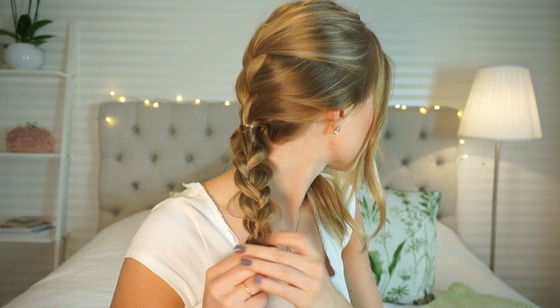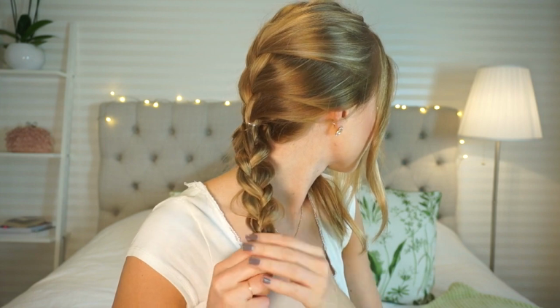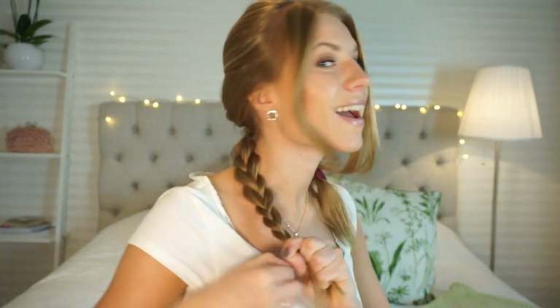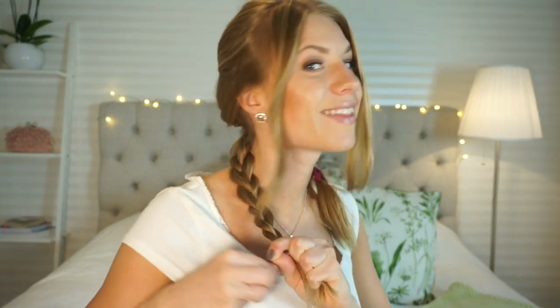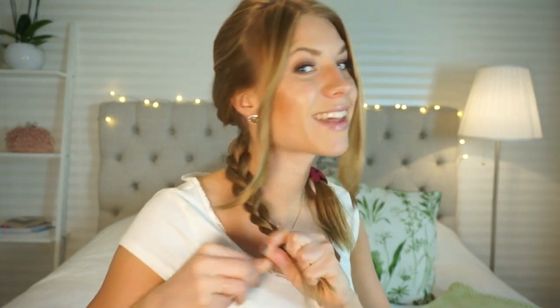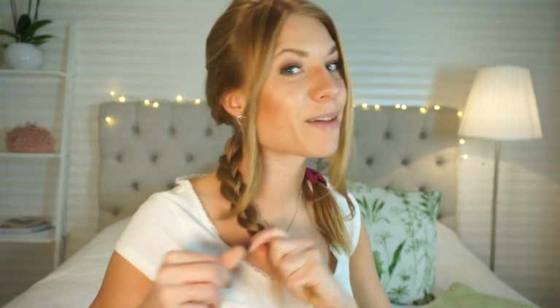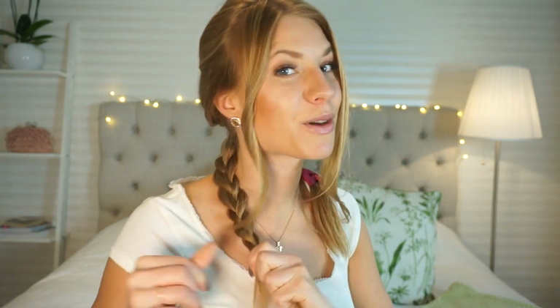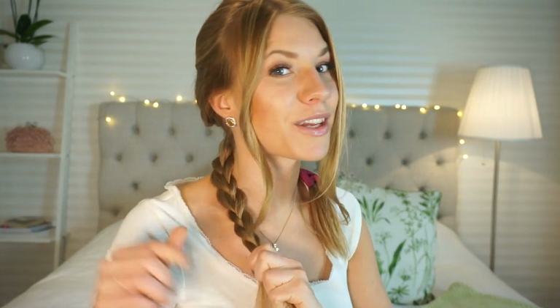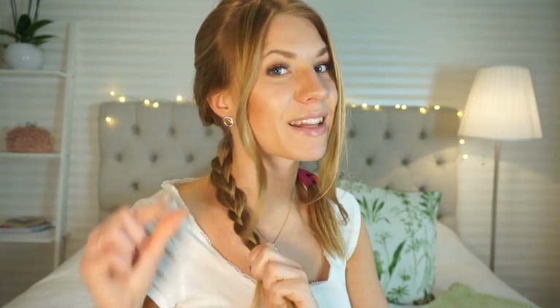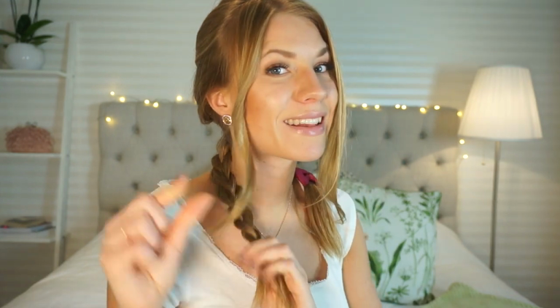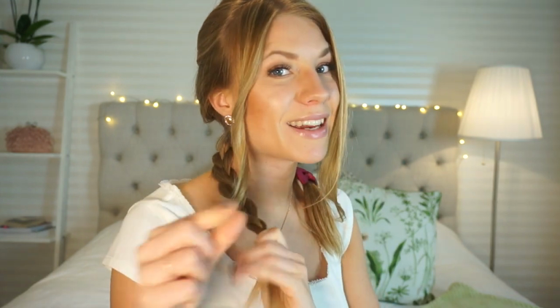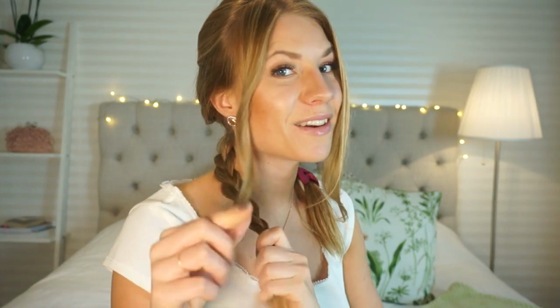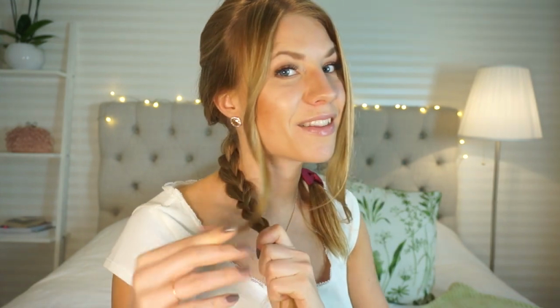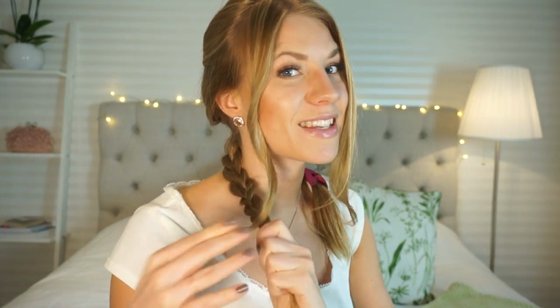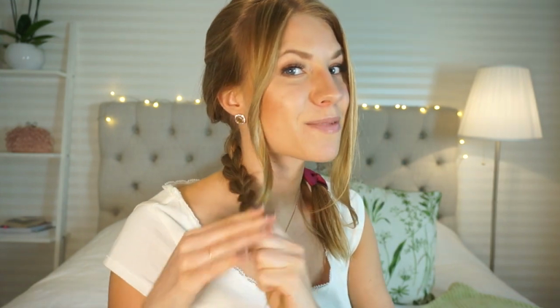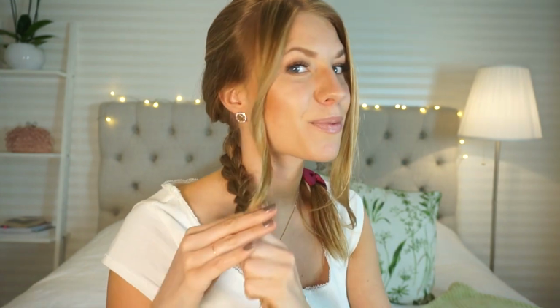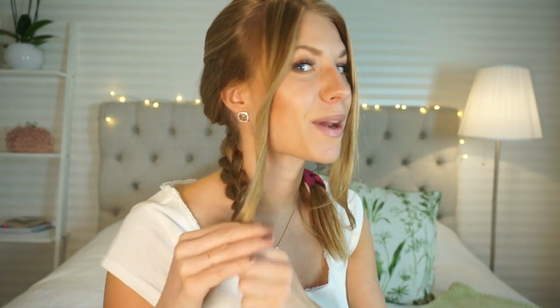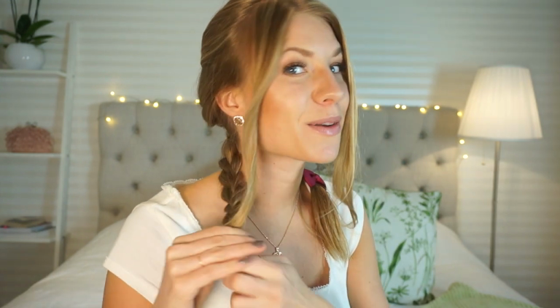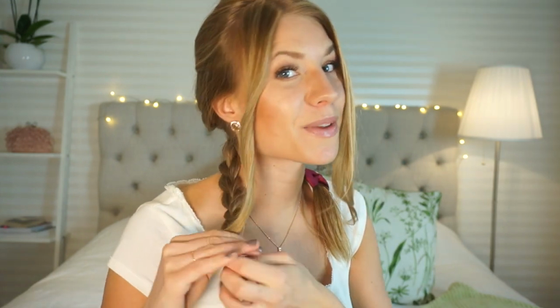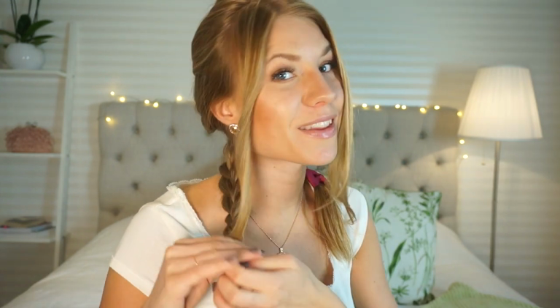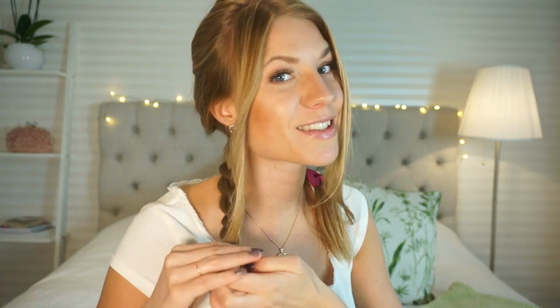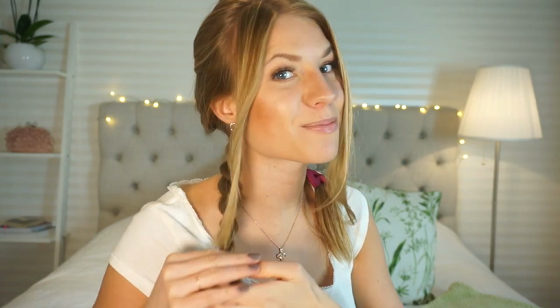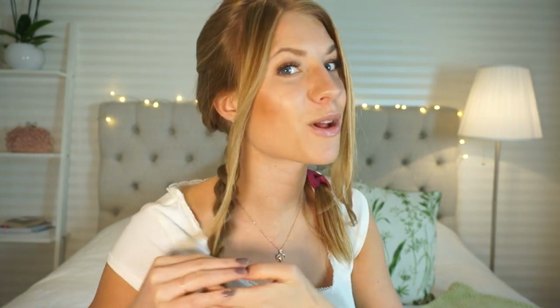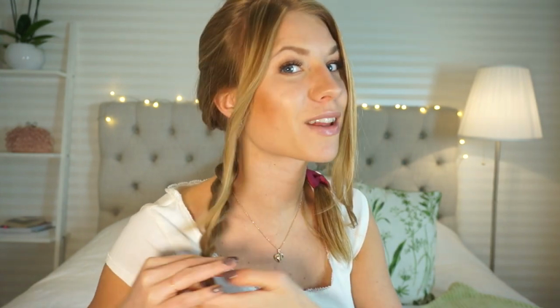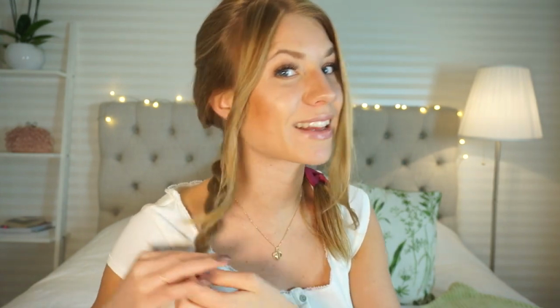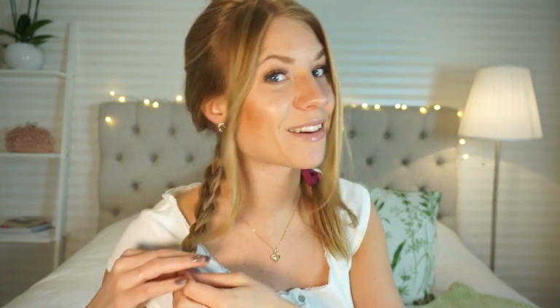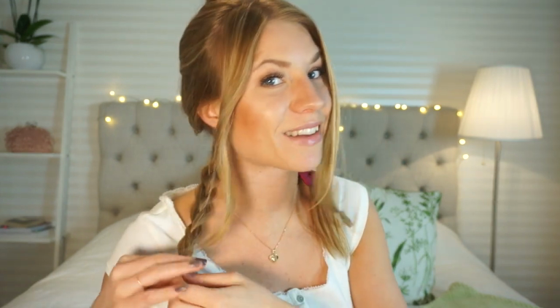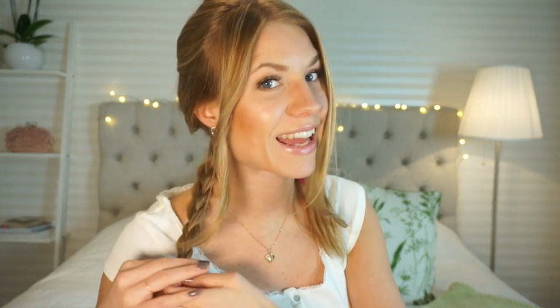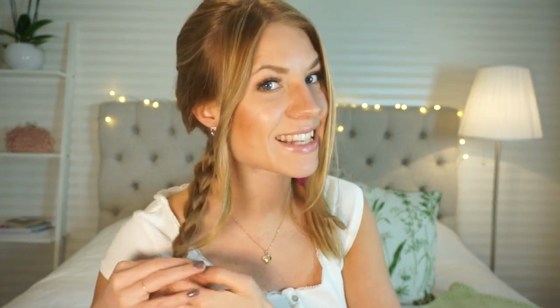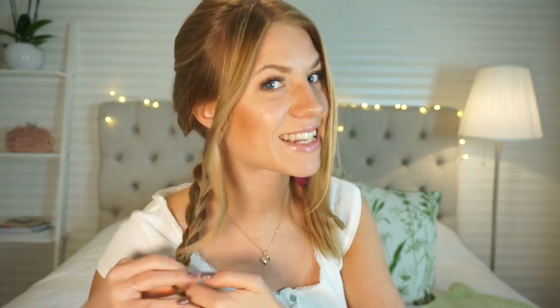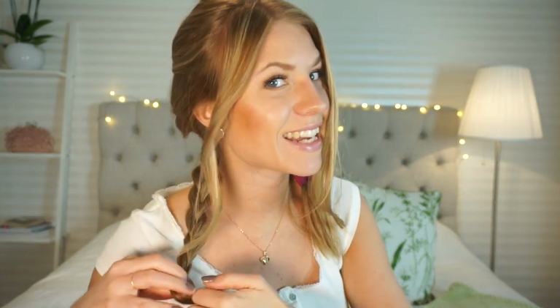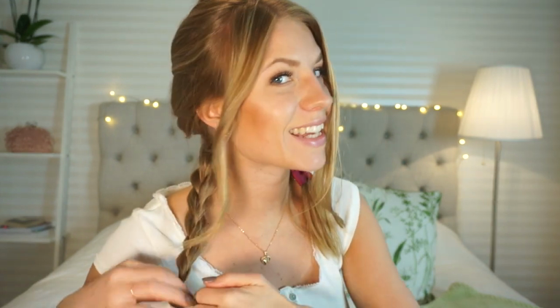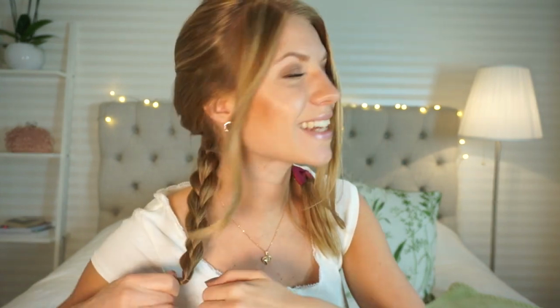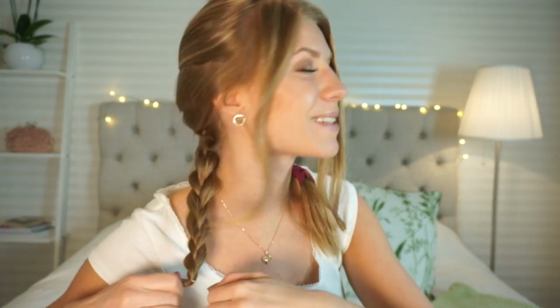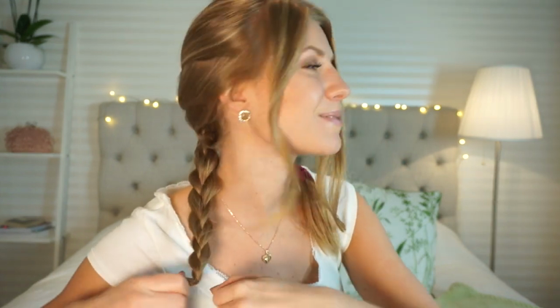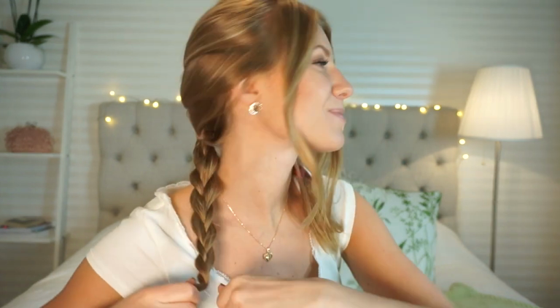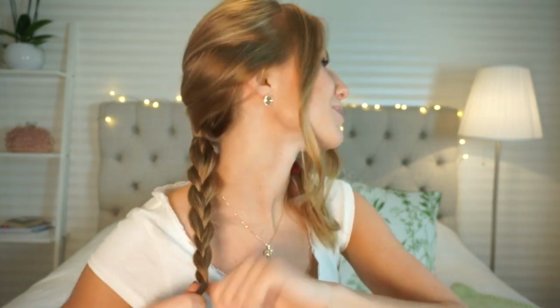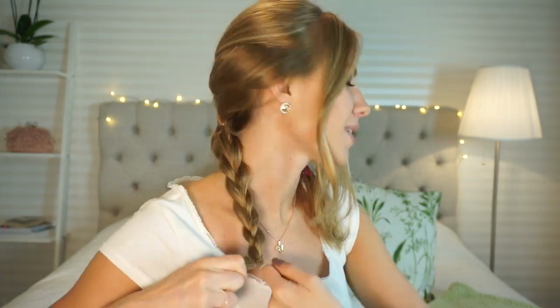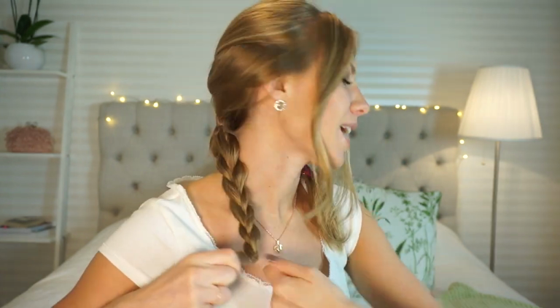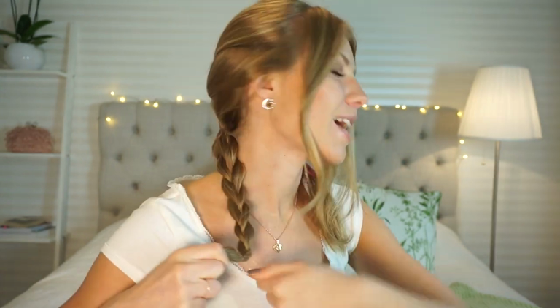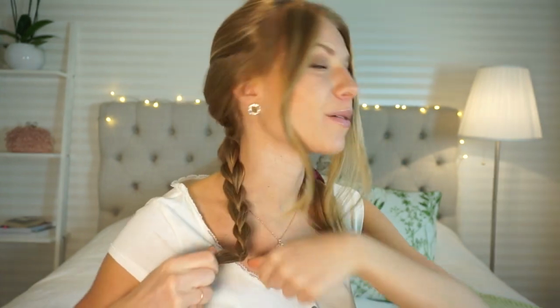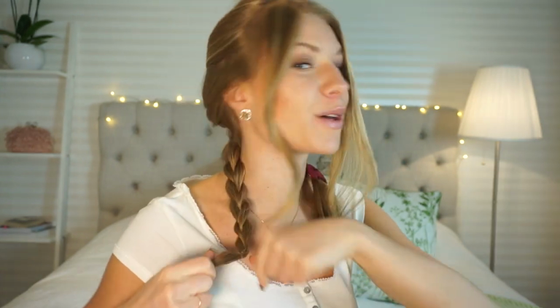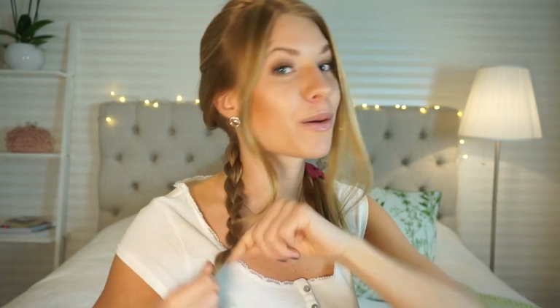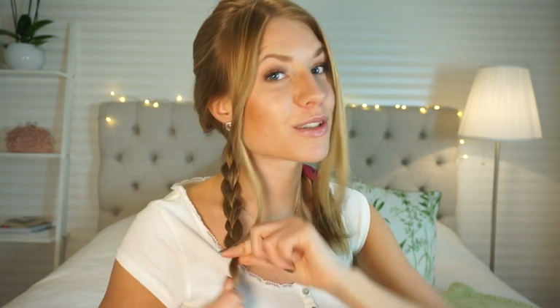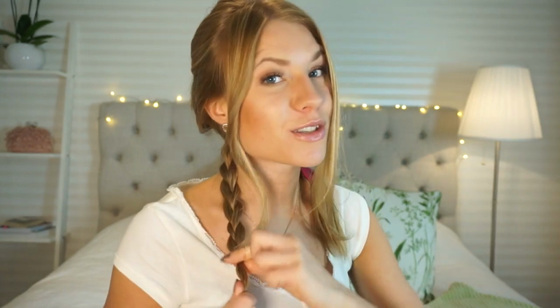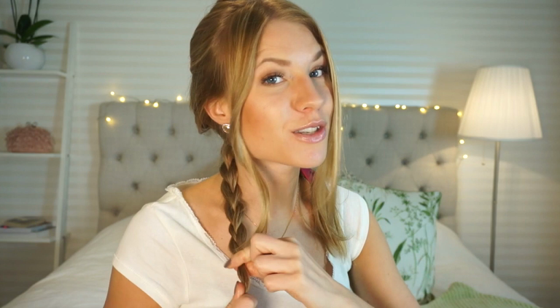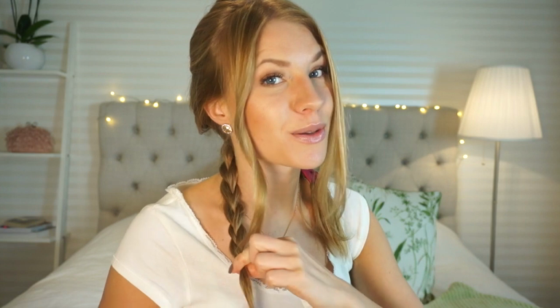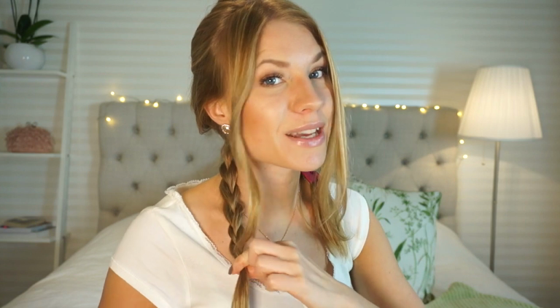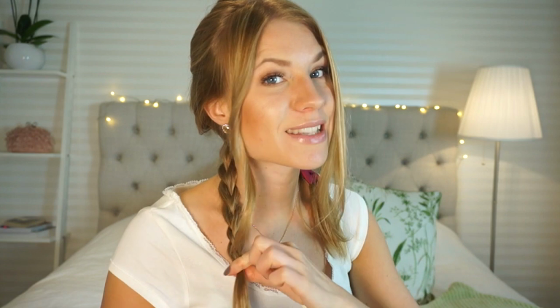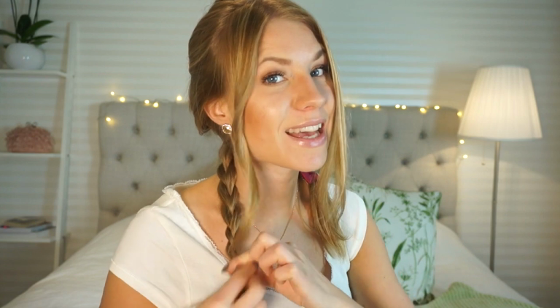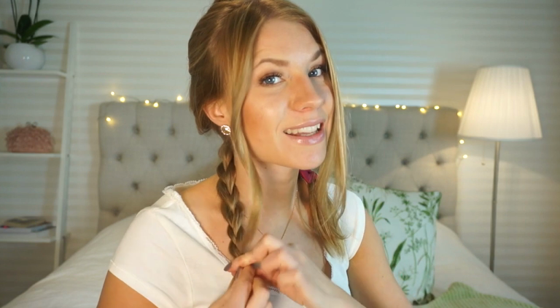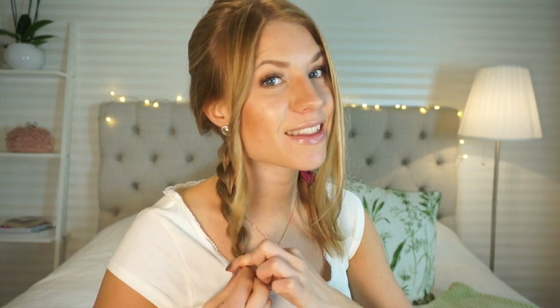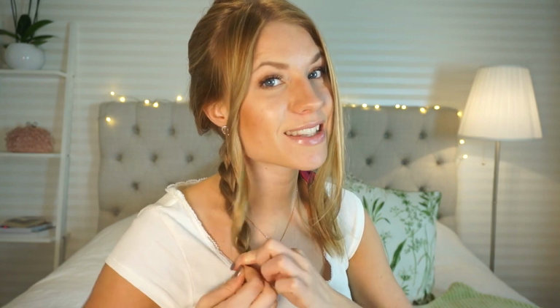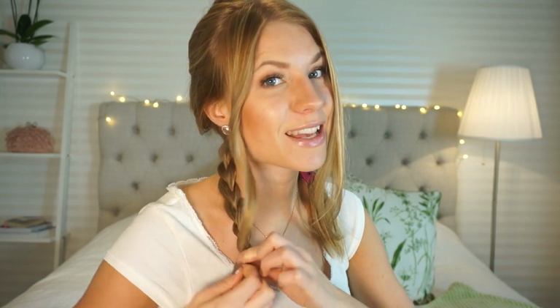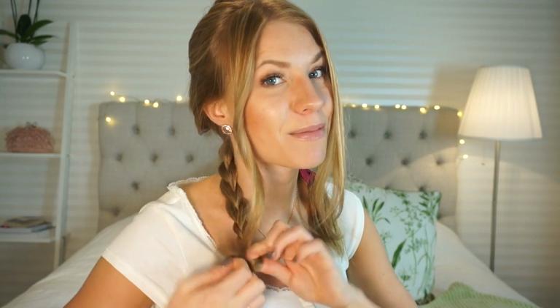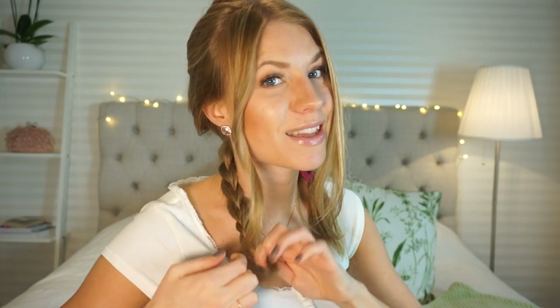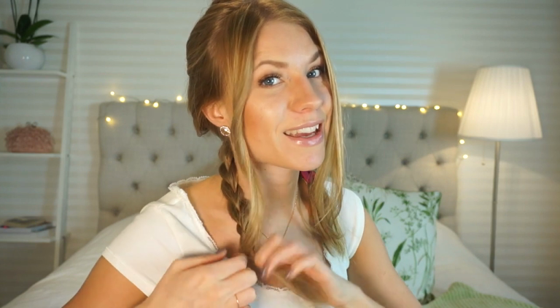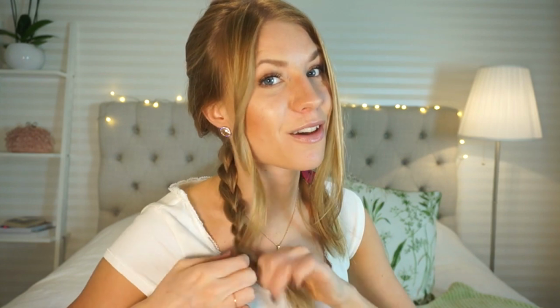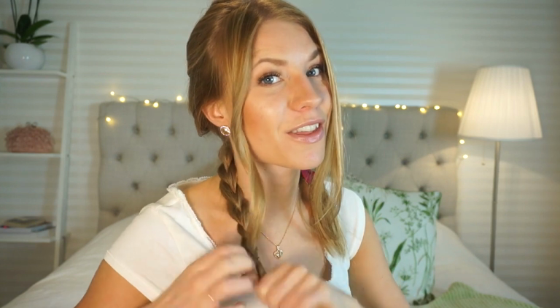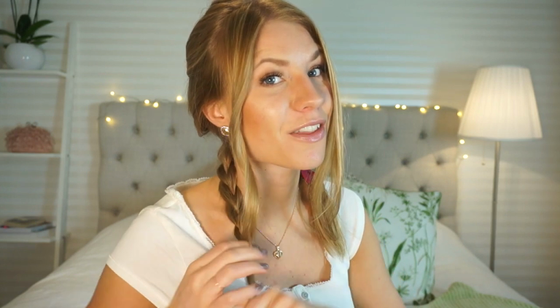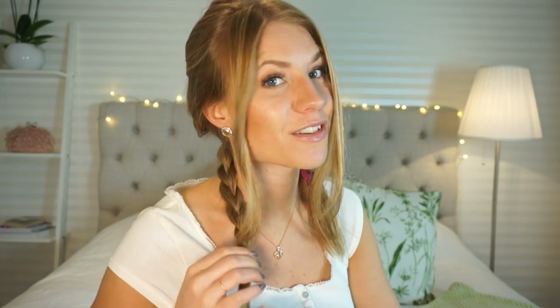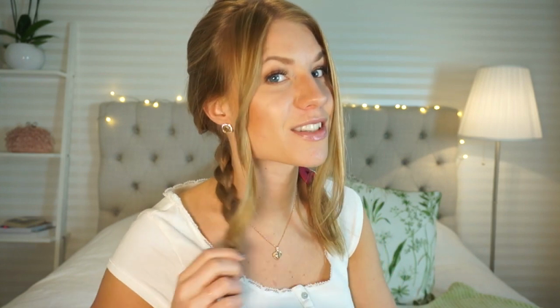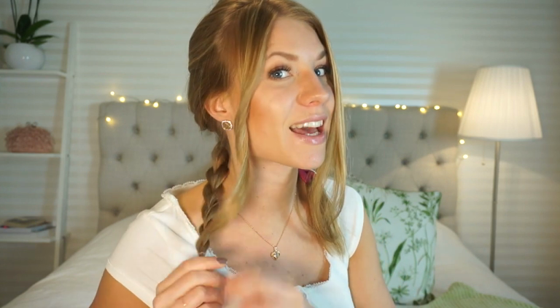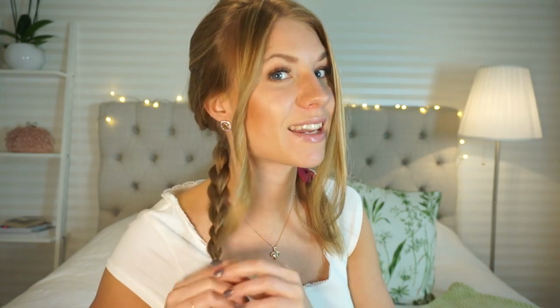I'm going to secure this braid with a small clear elastic and I'm going to do exactly the same thing on the other side.